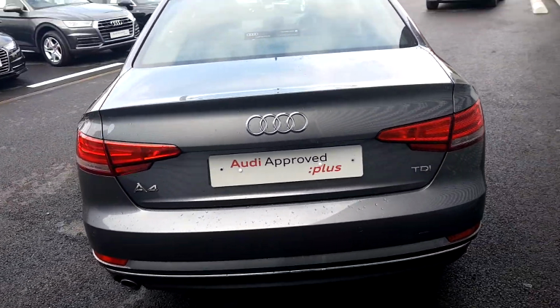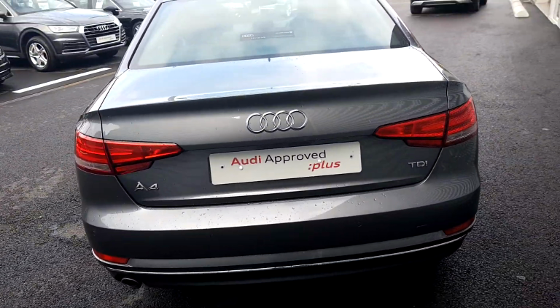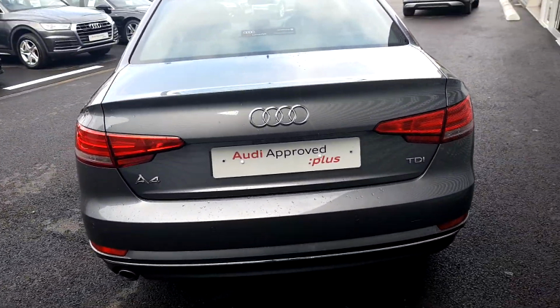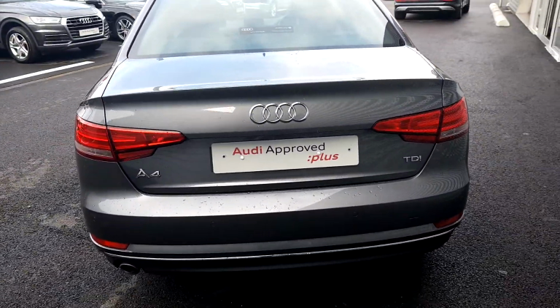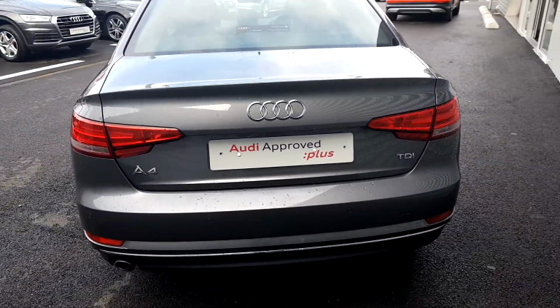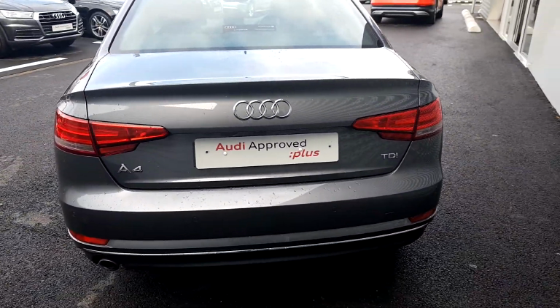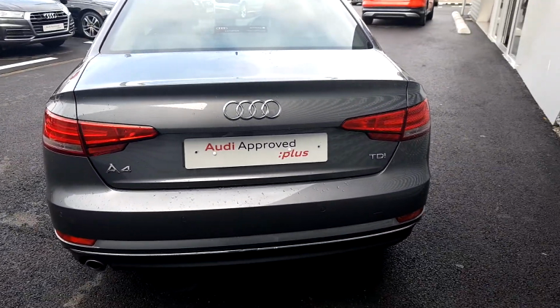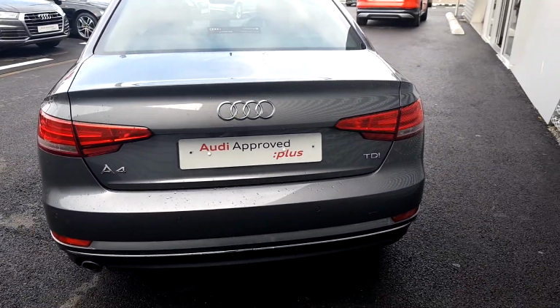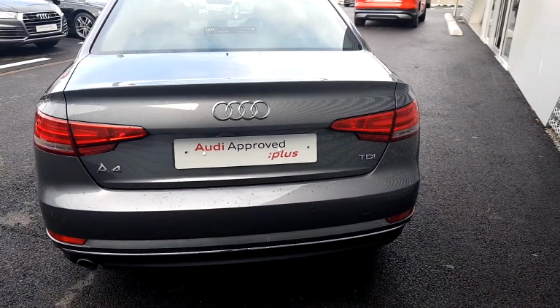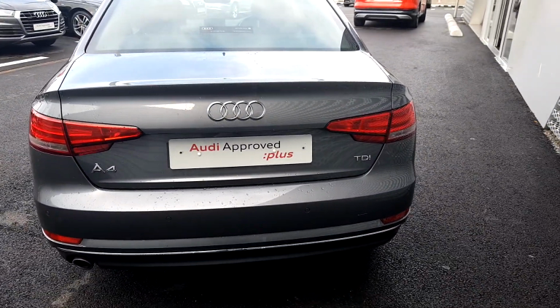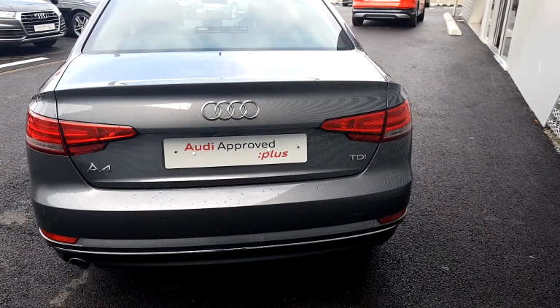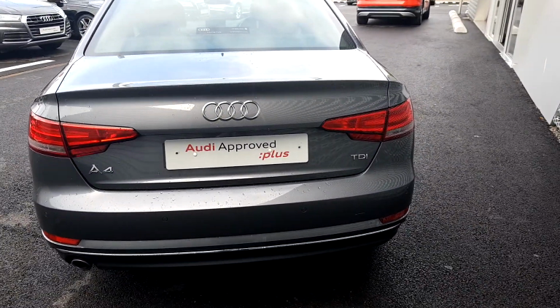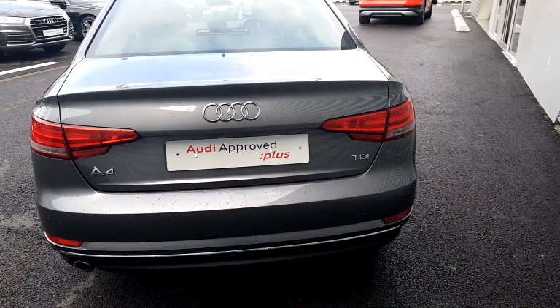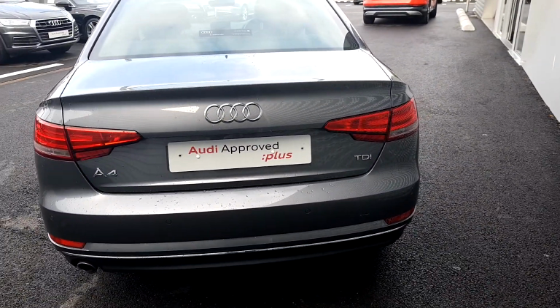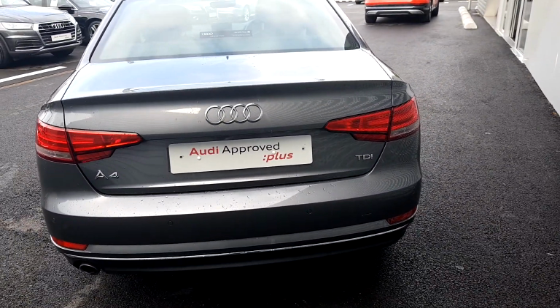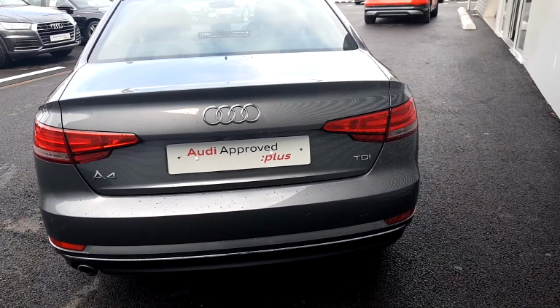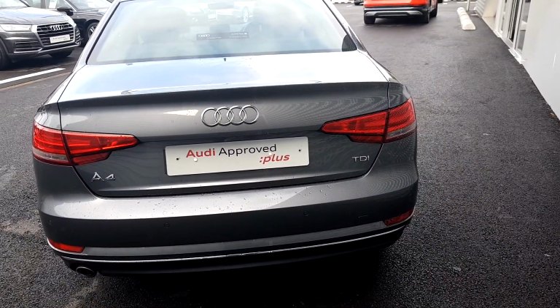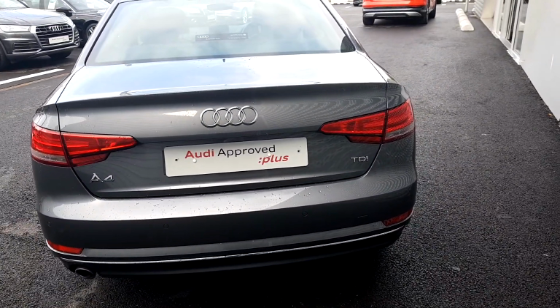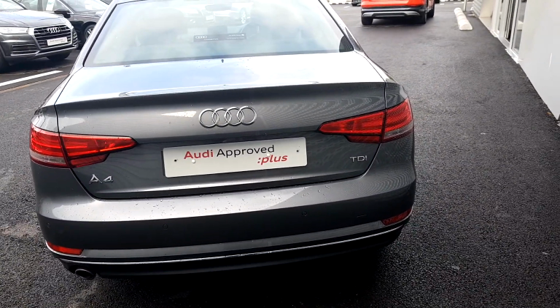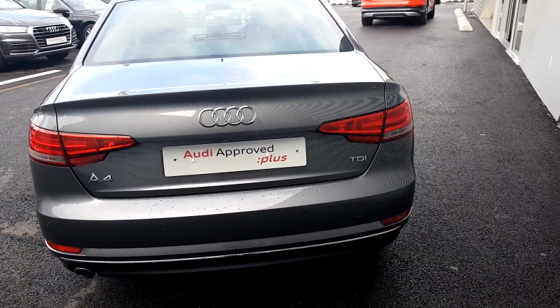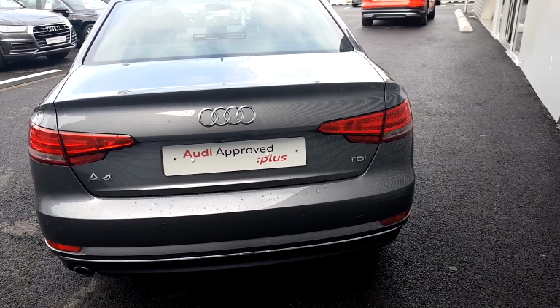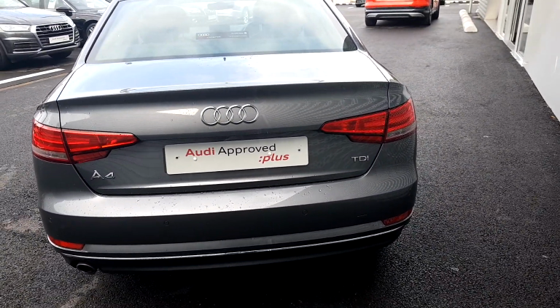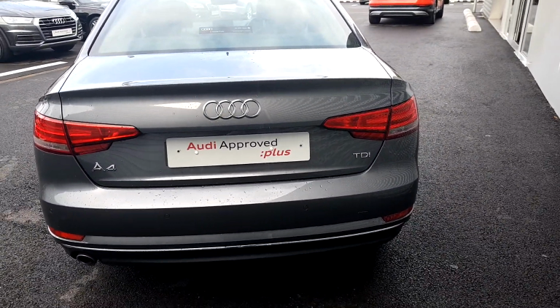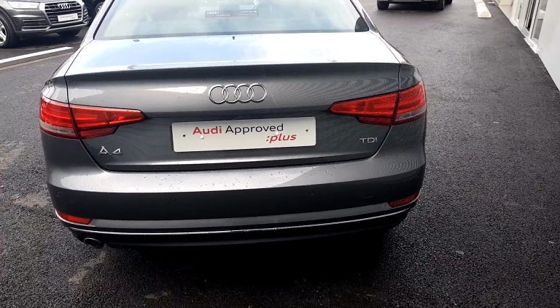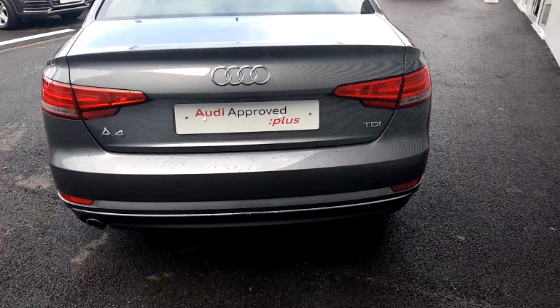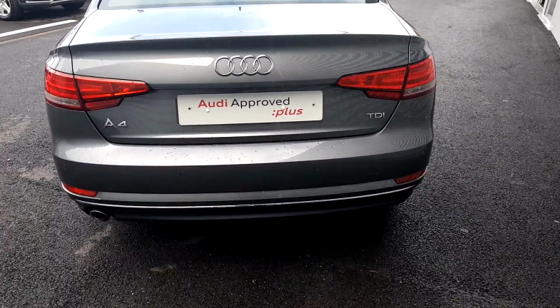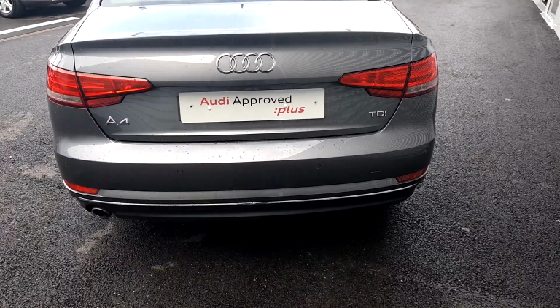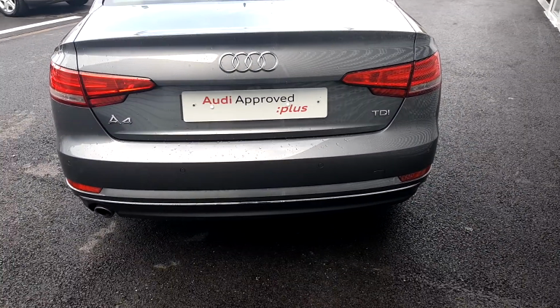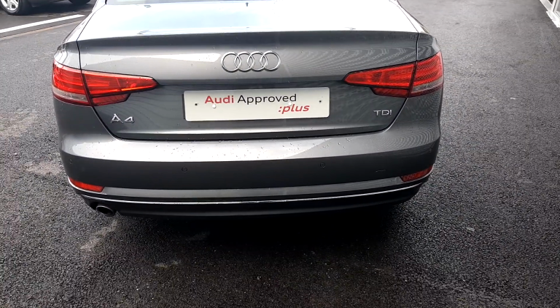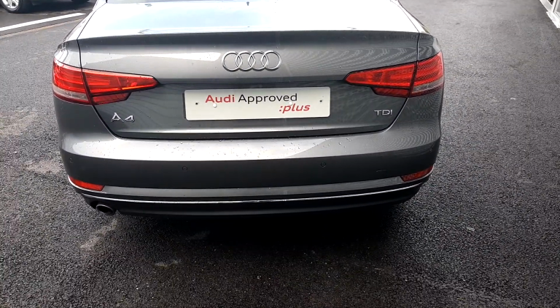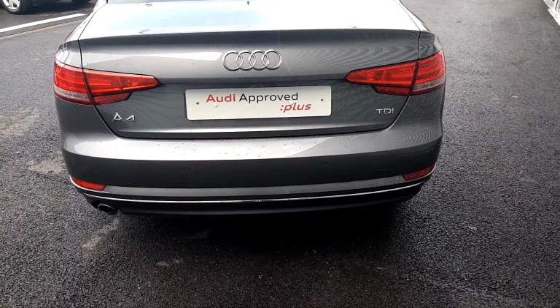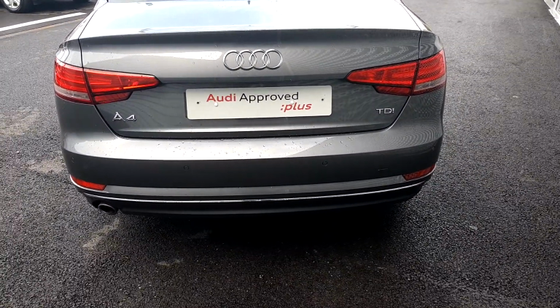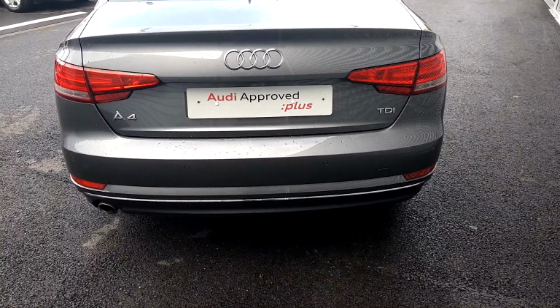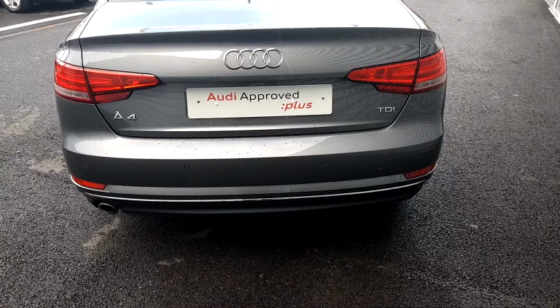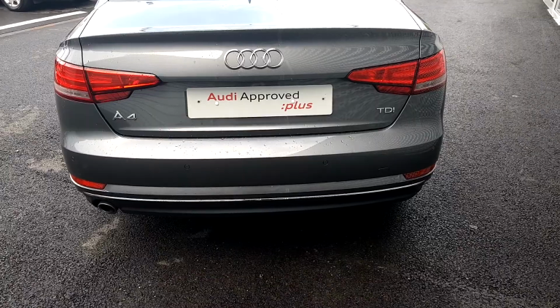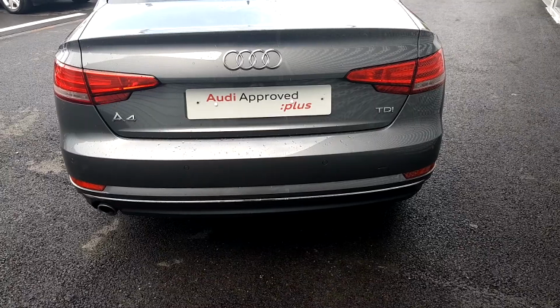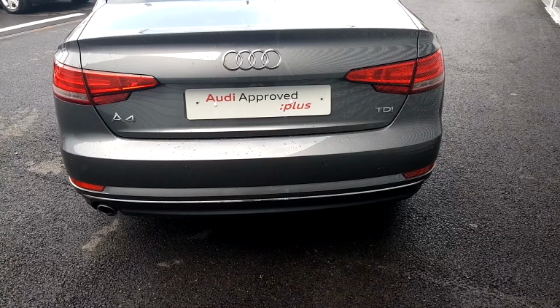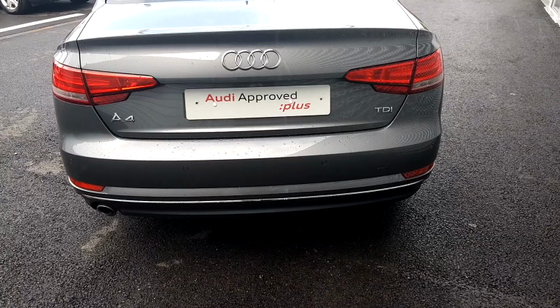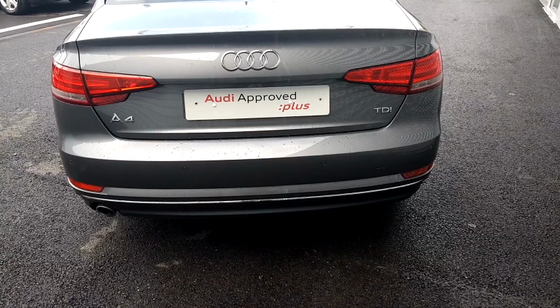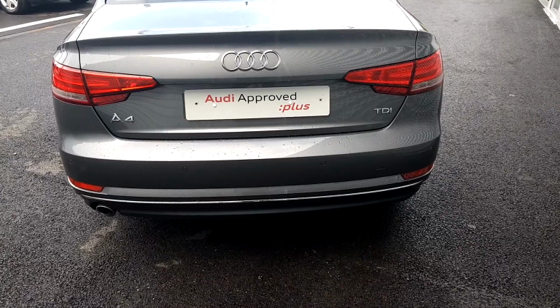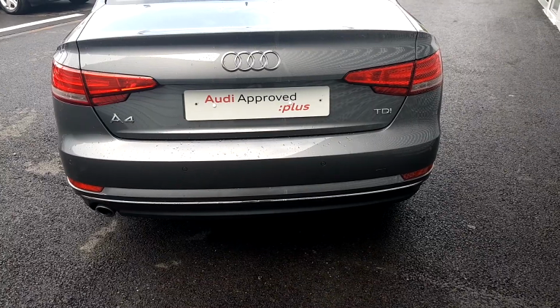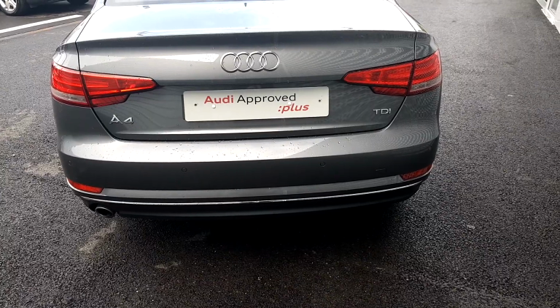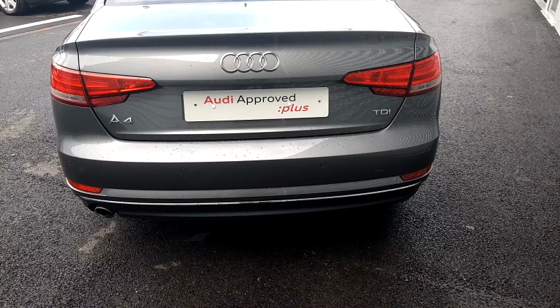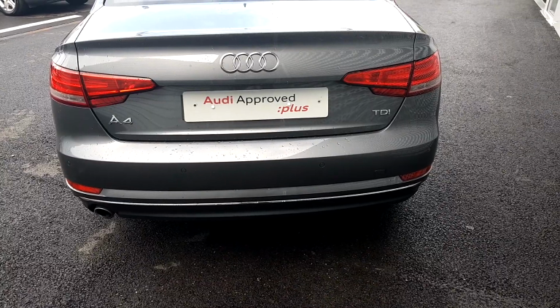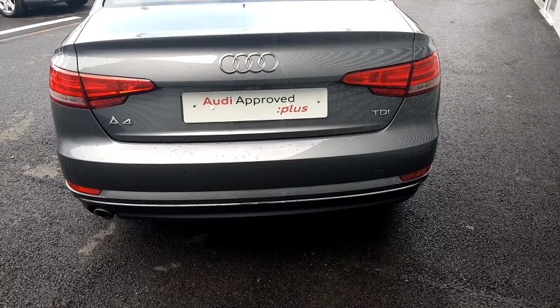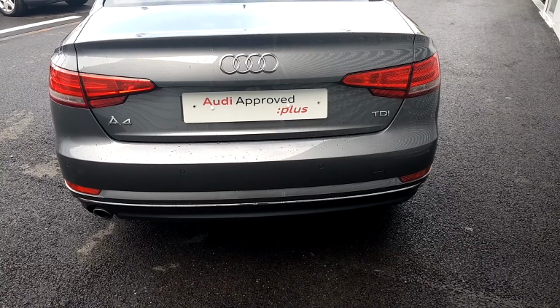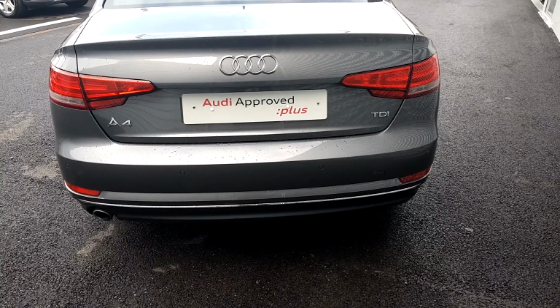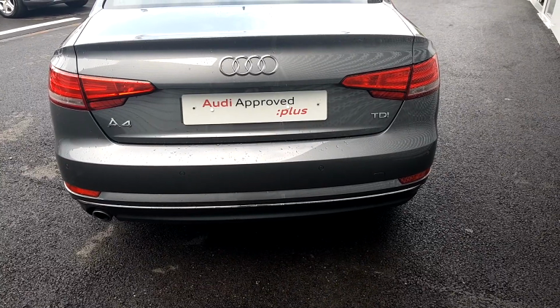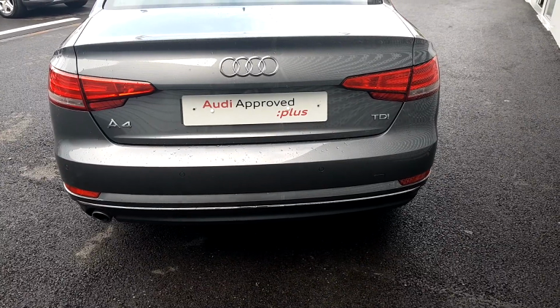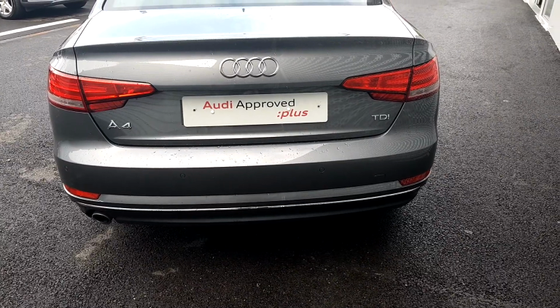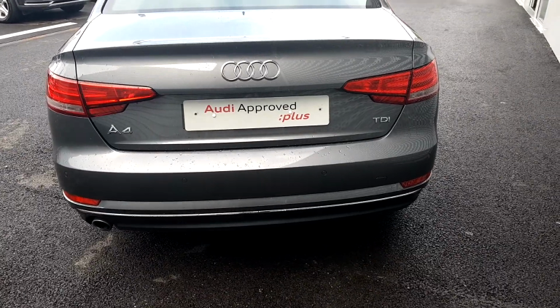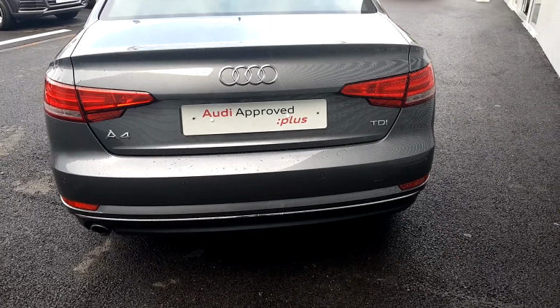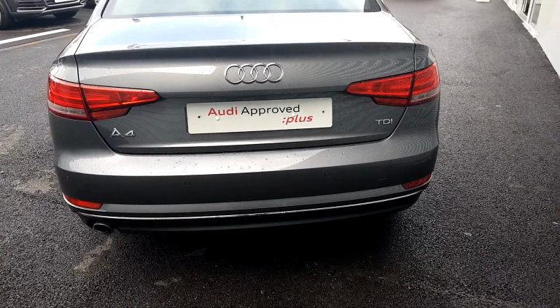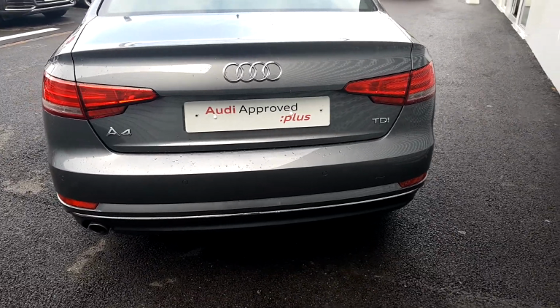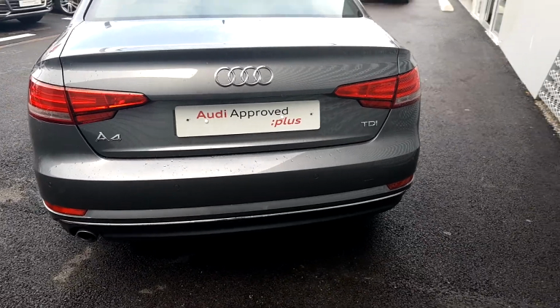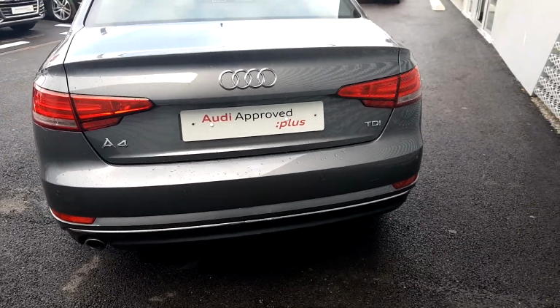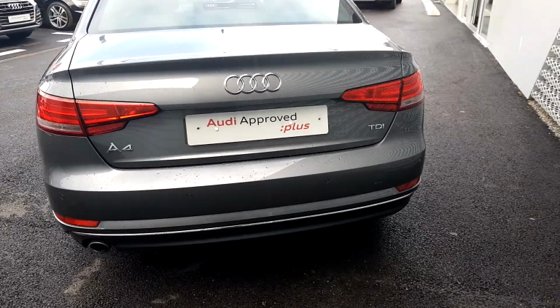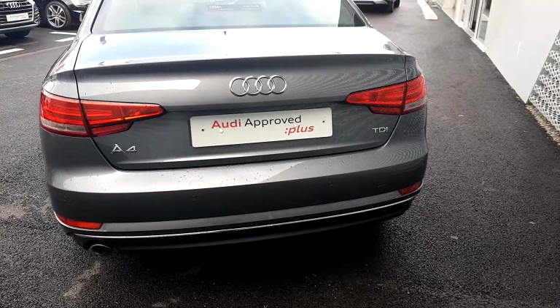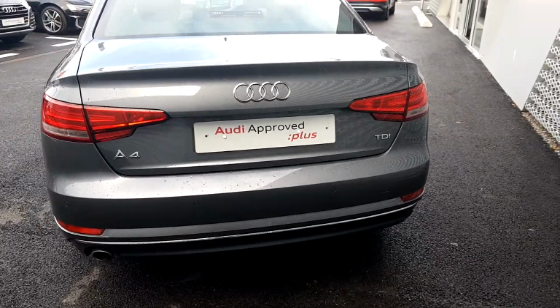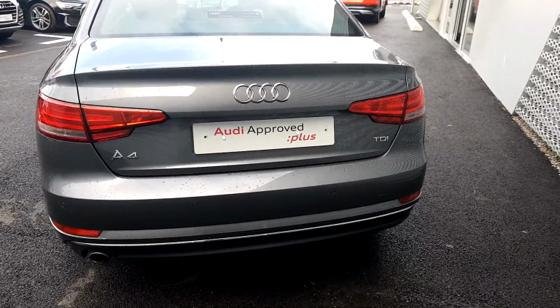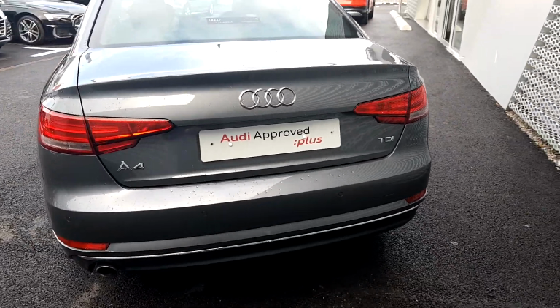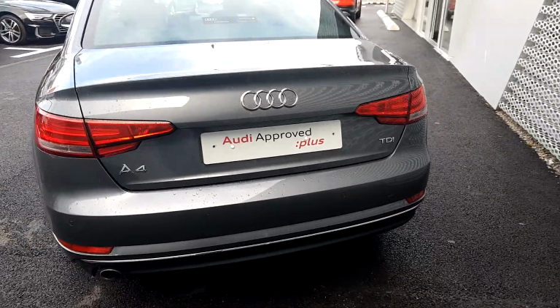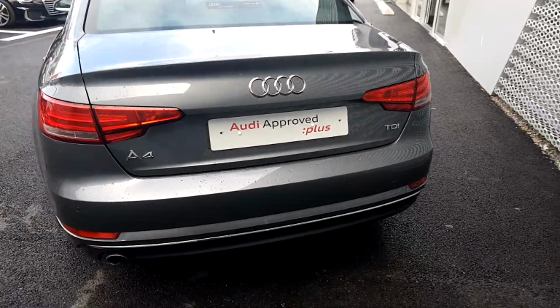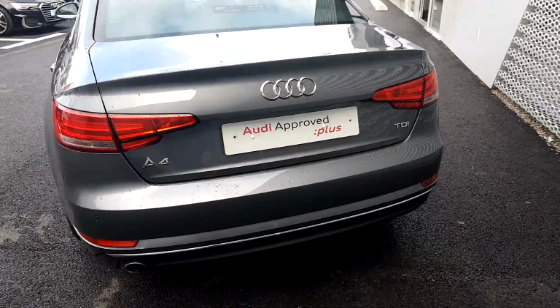Moving to the rear, we have reversing parking sensors, chrome detailing along the bottom of the back bumper with a chrome tip exhaust.